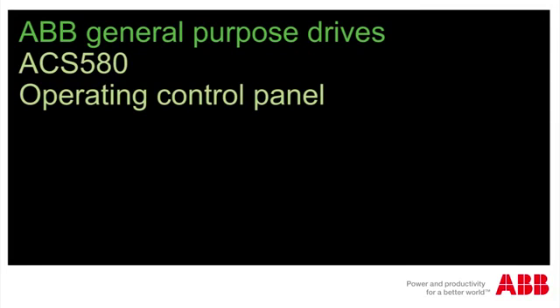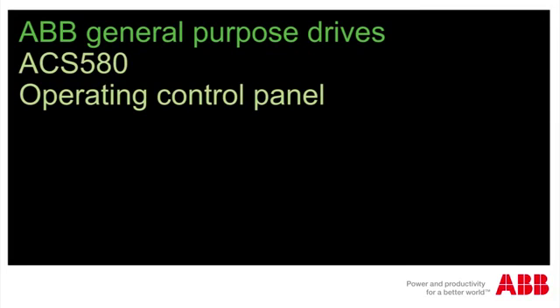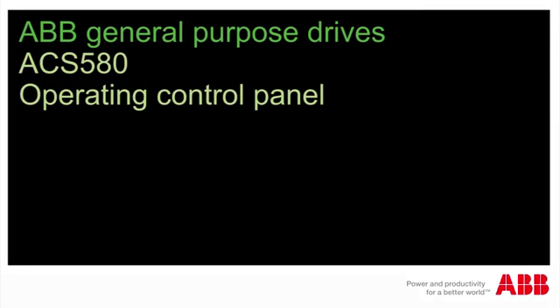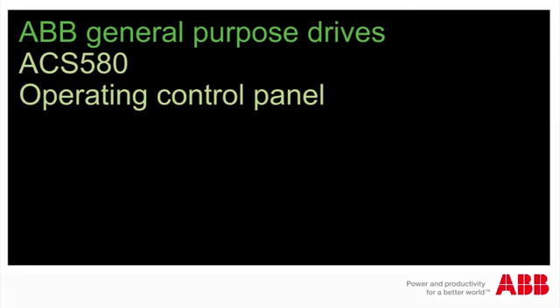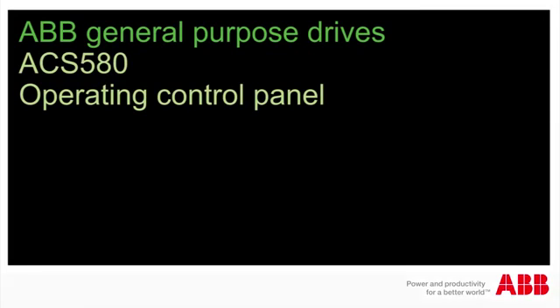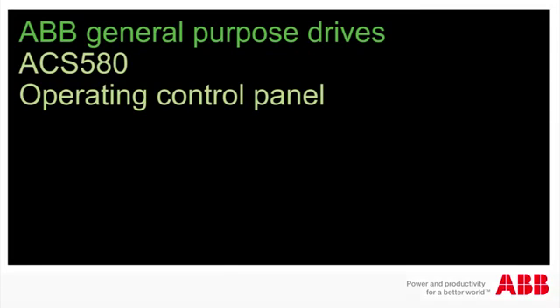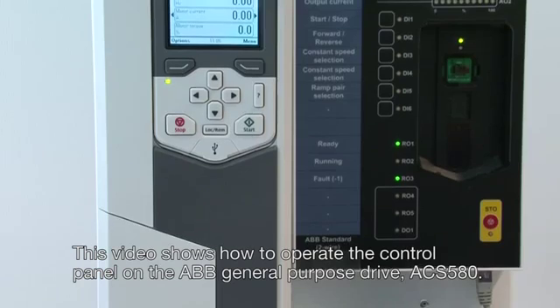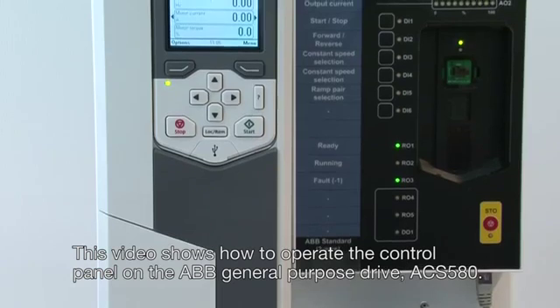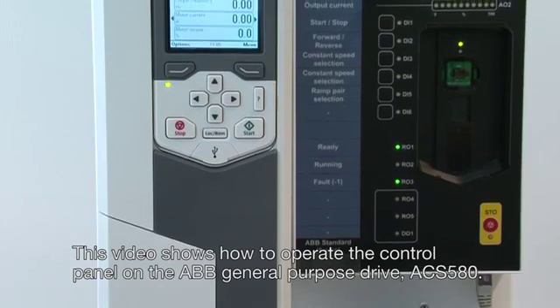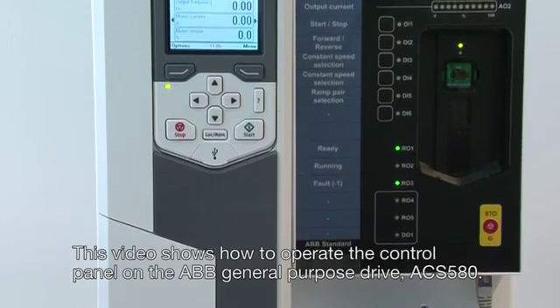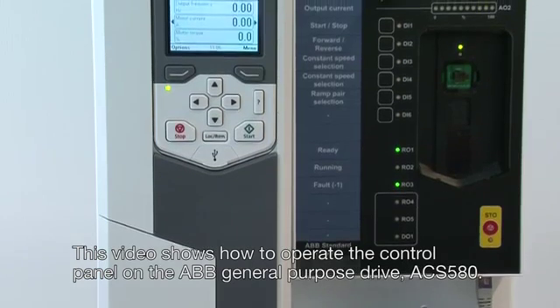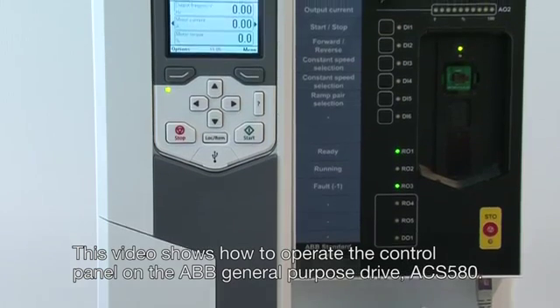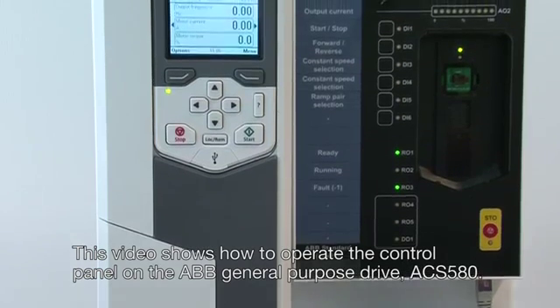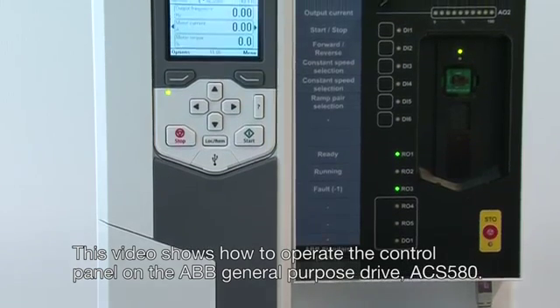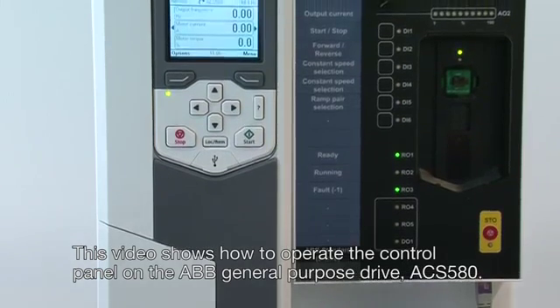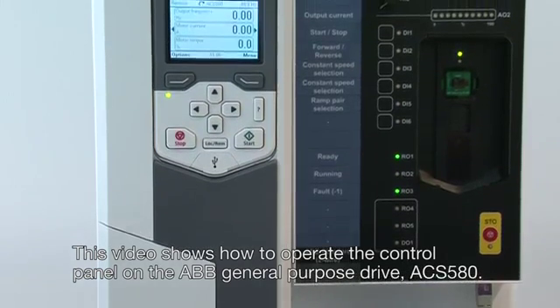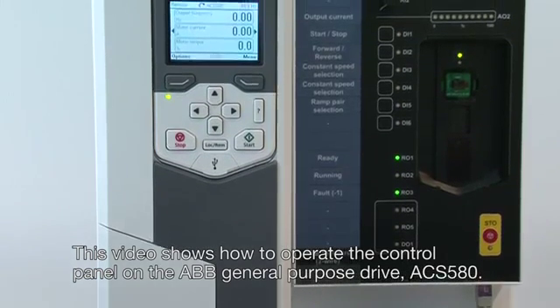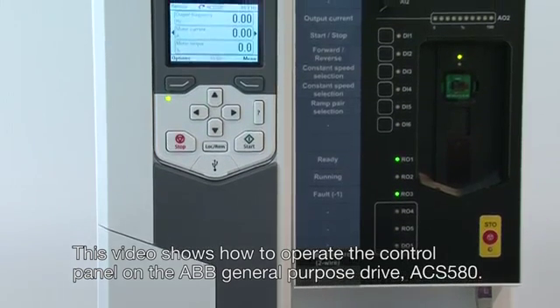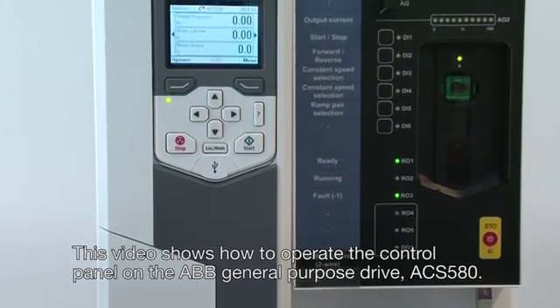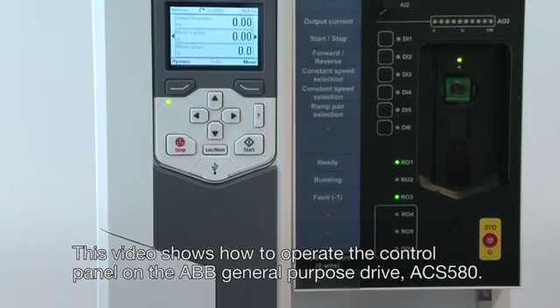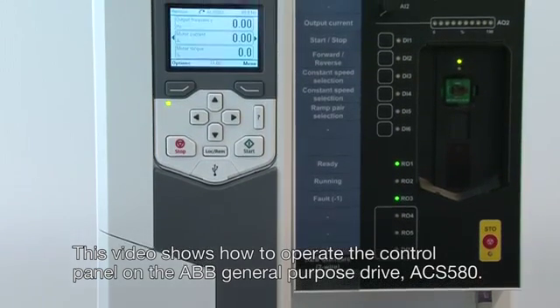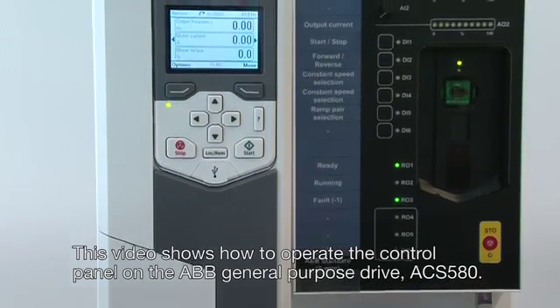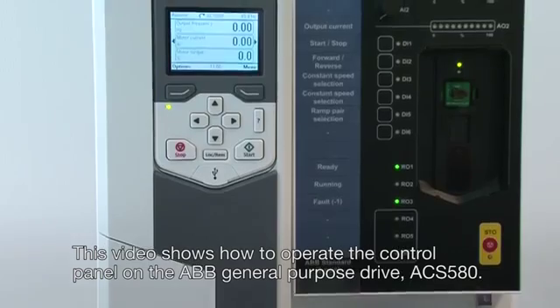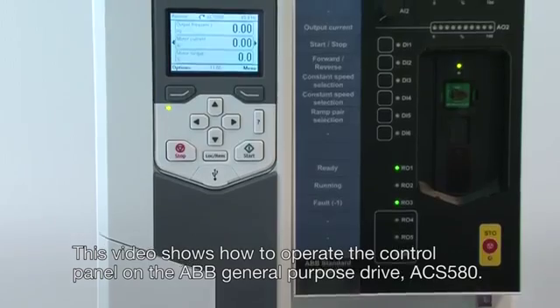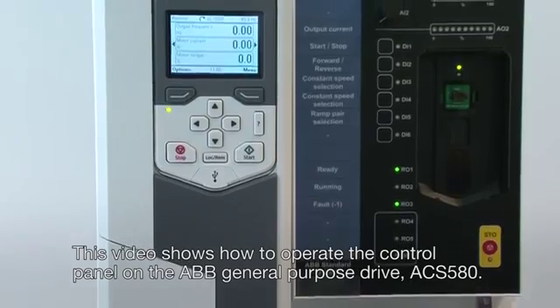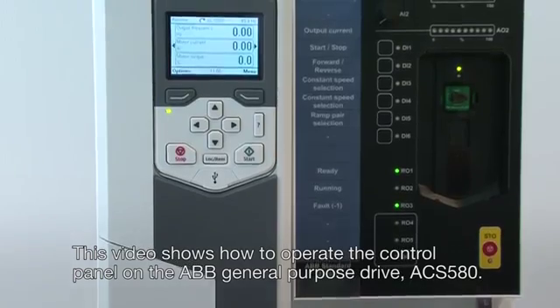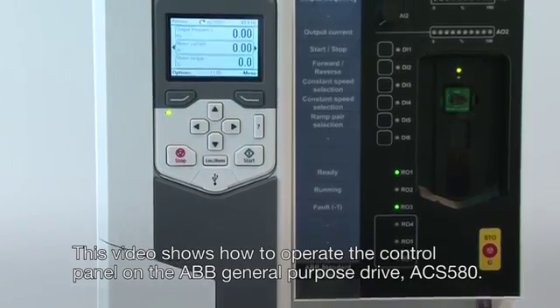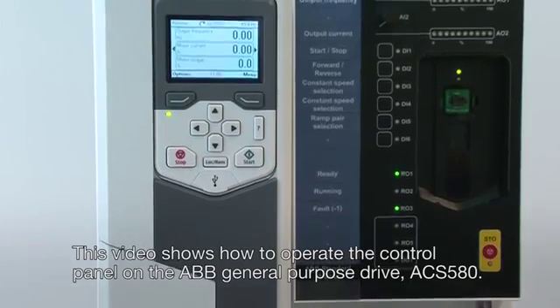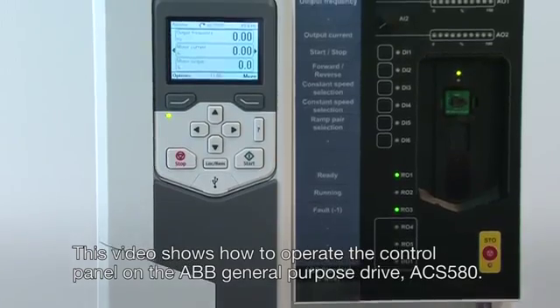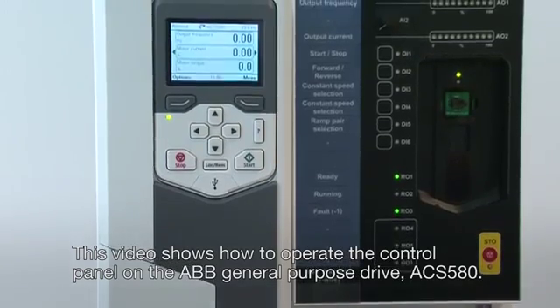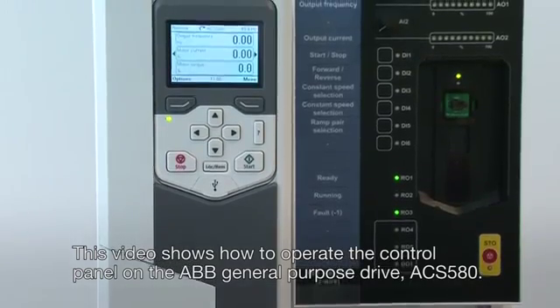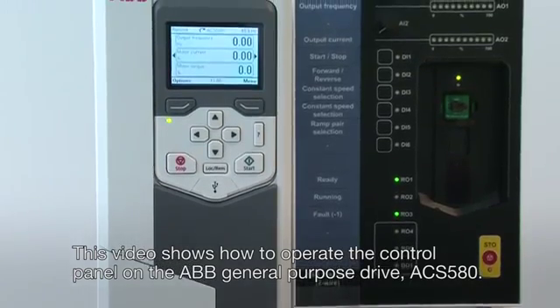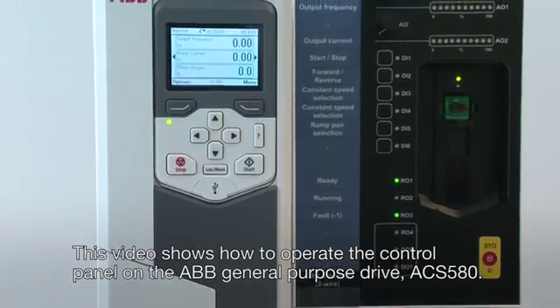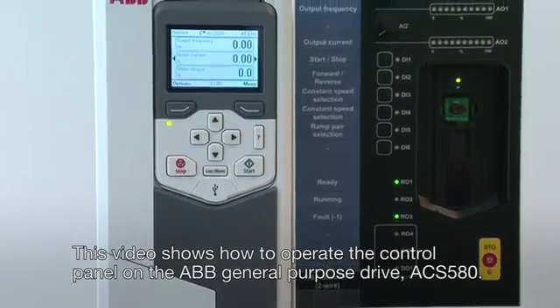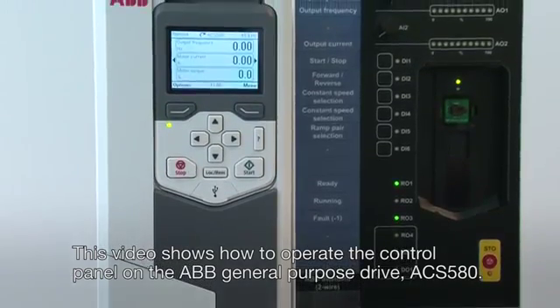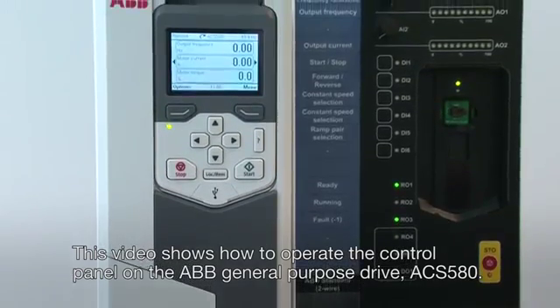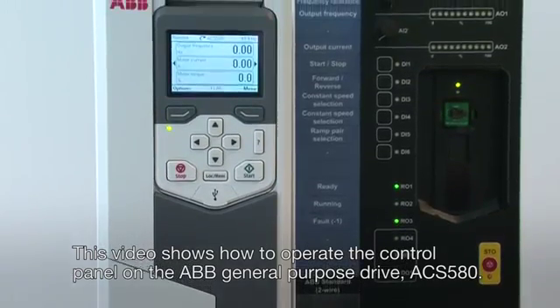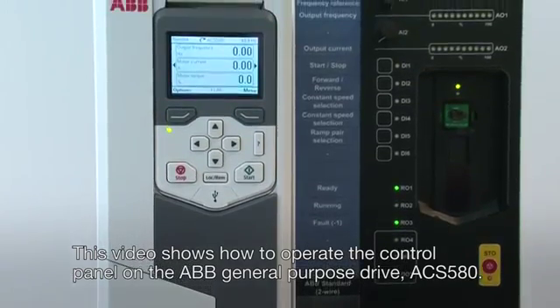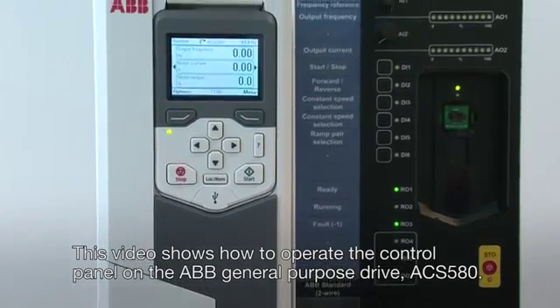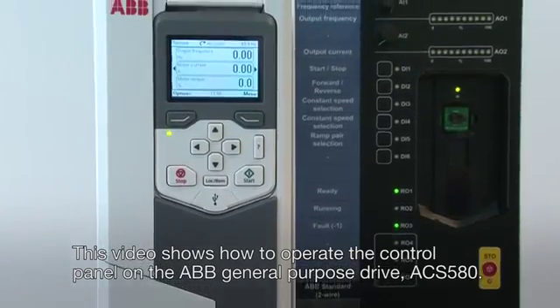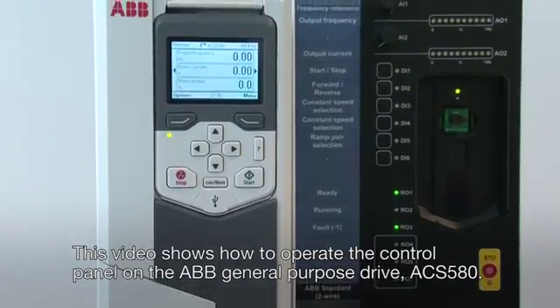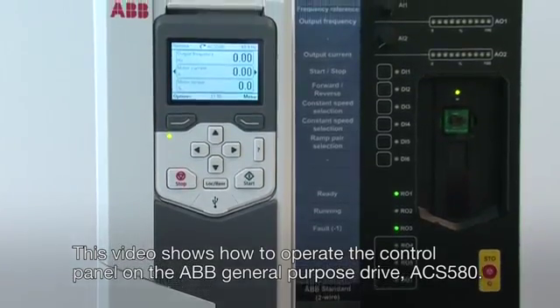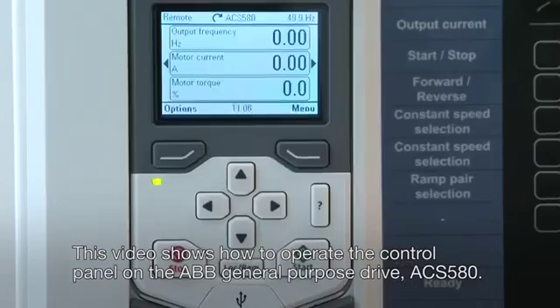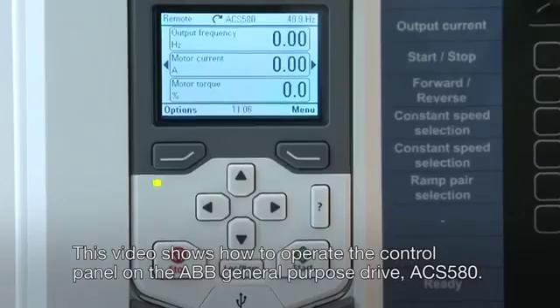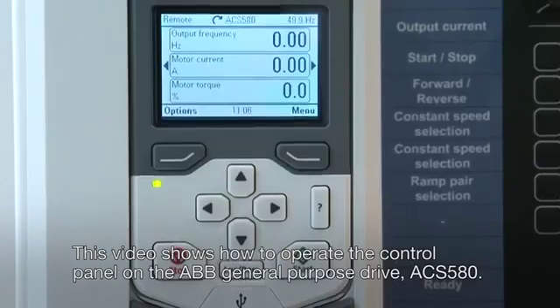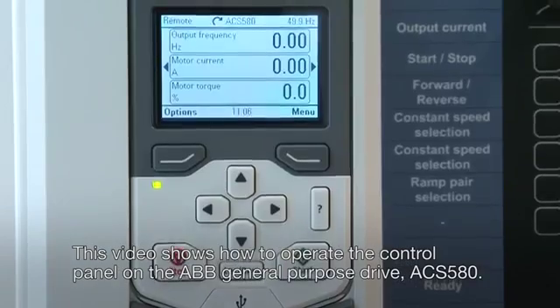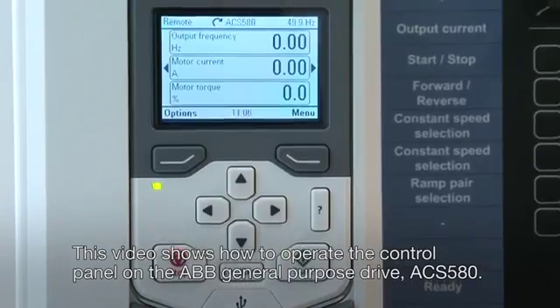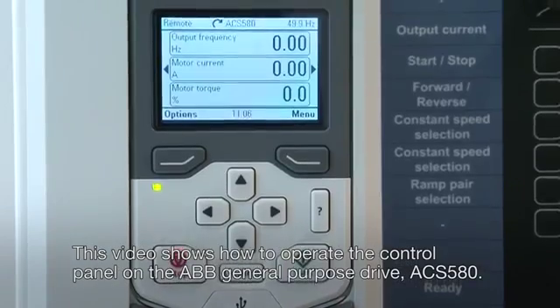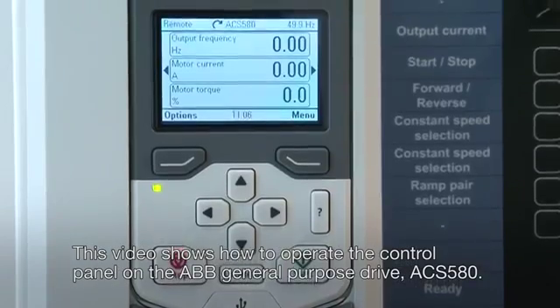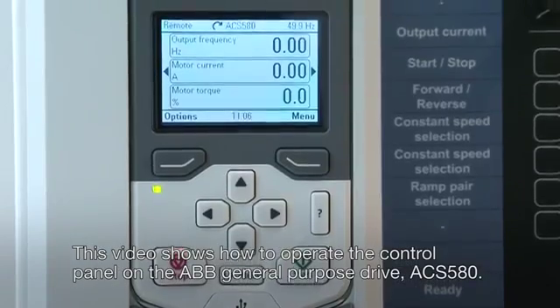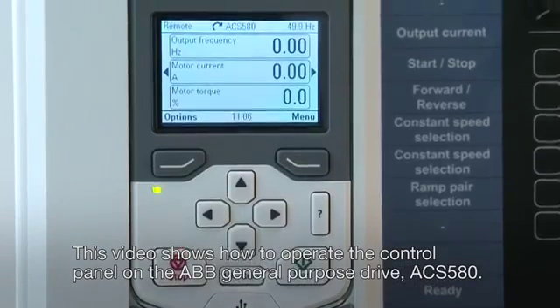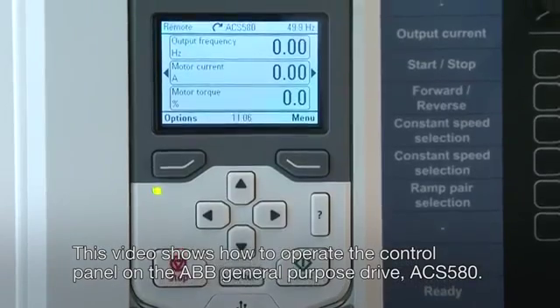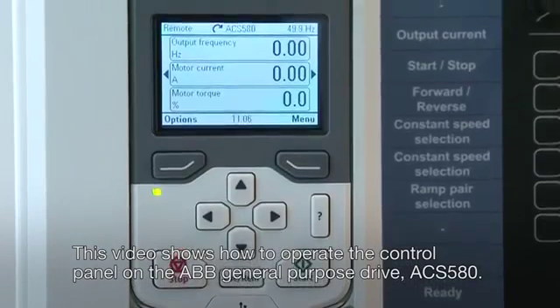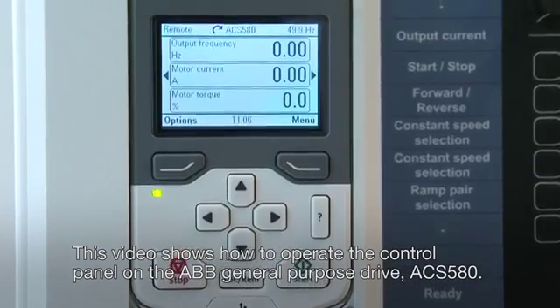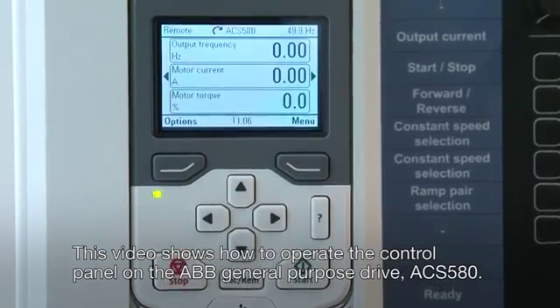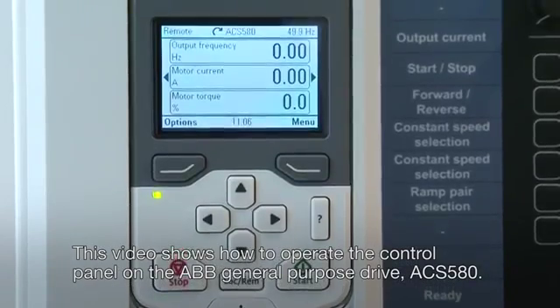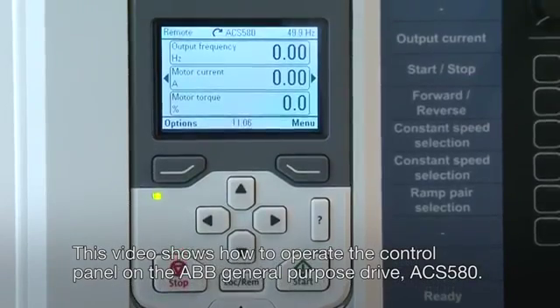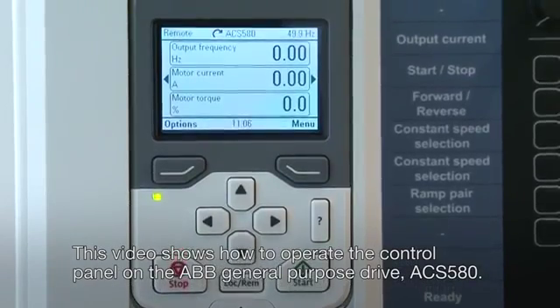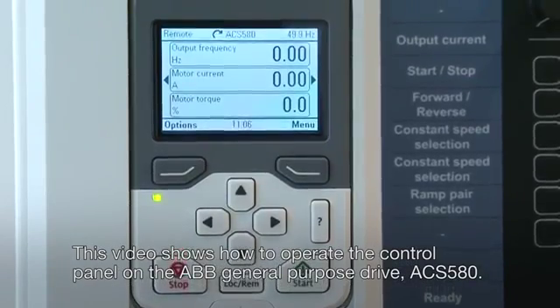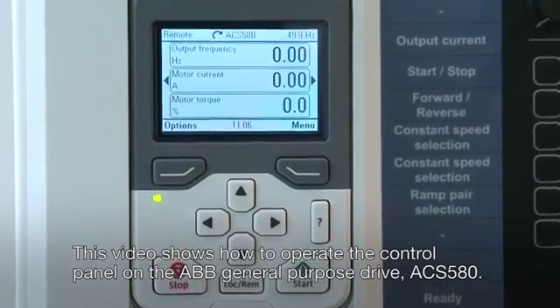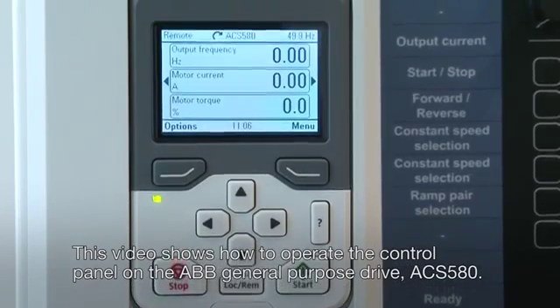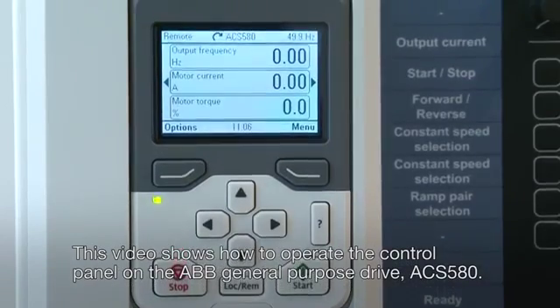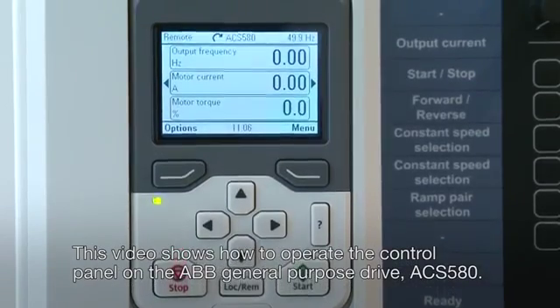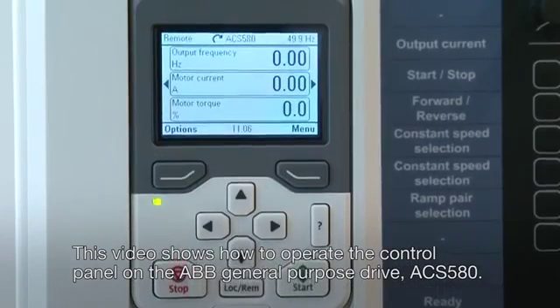This video shows how to operate the control panel on the ABB General Purpose Drive ACS580.